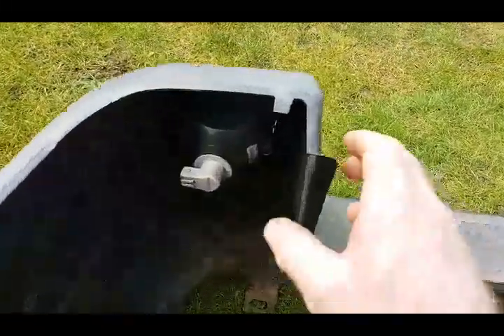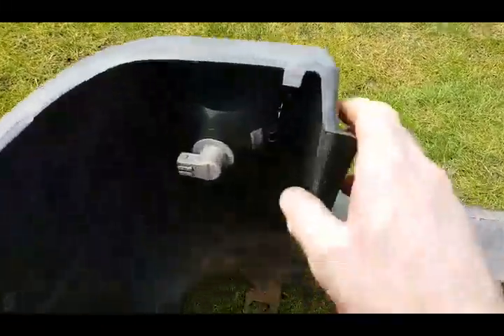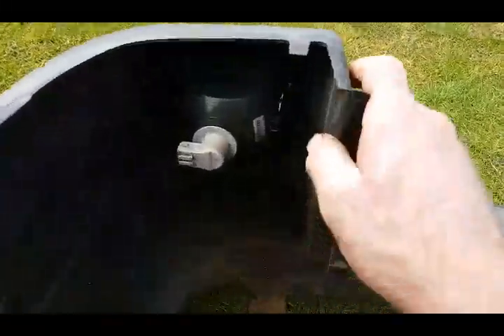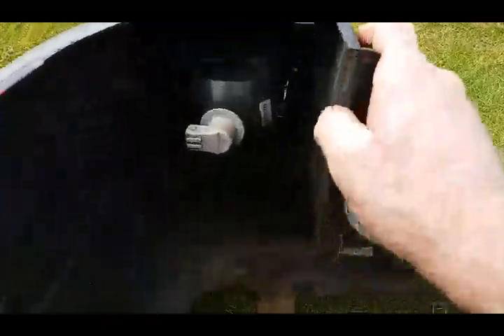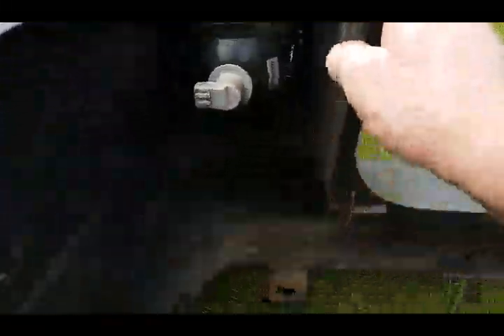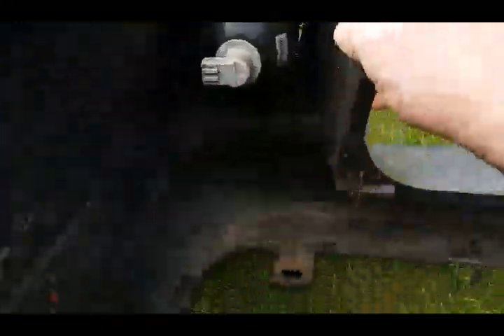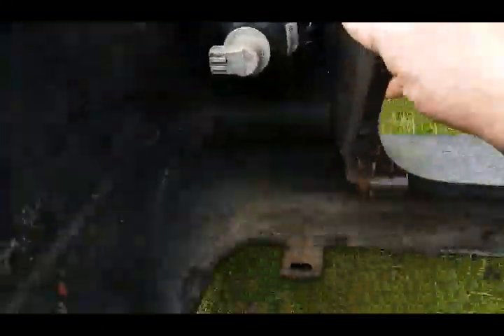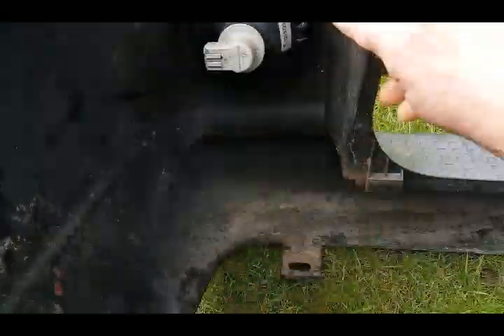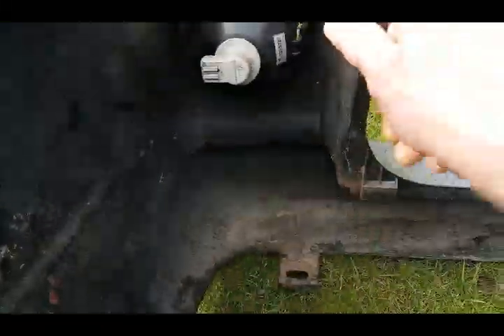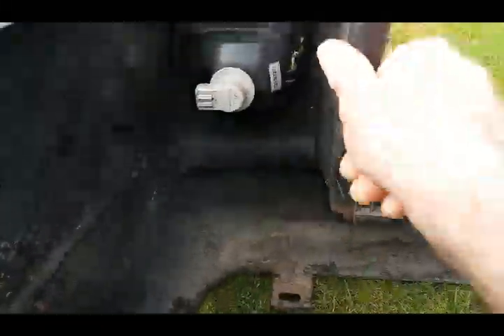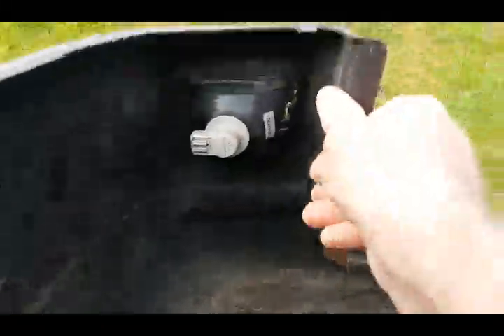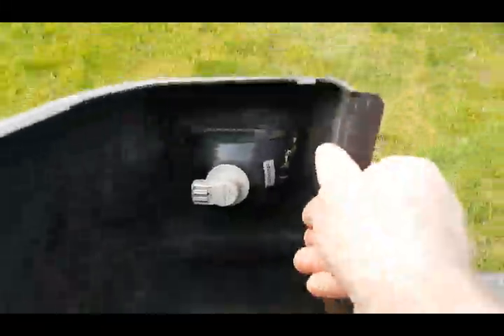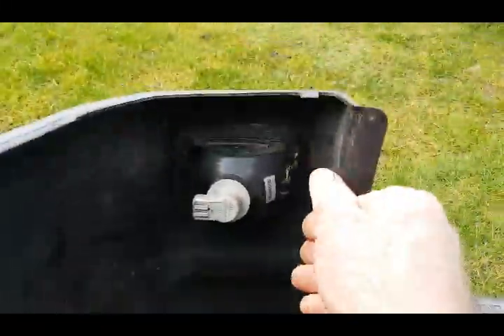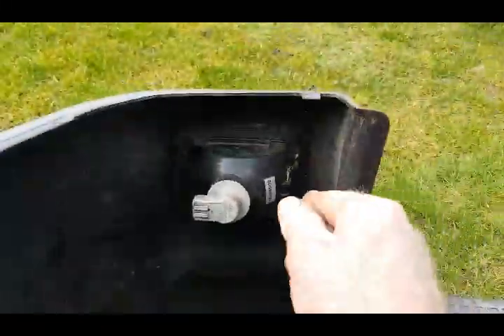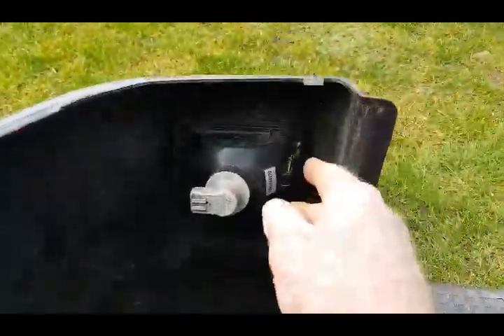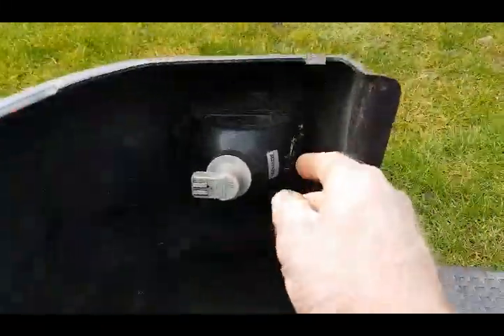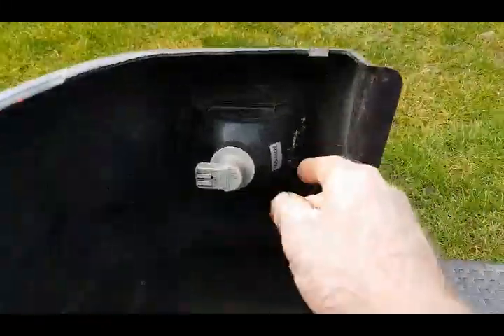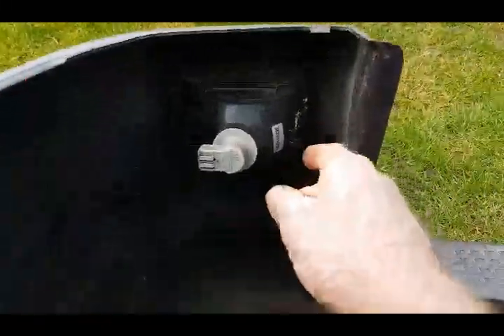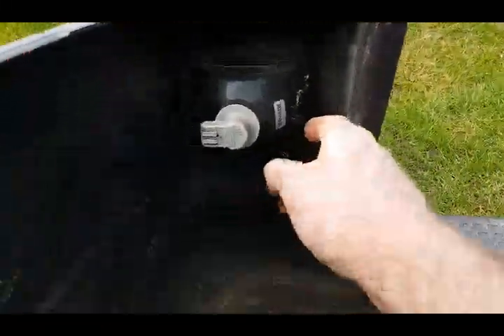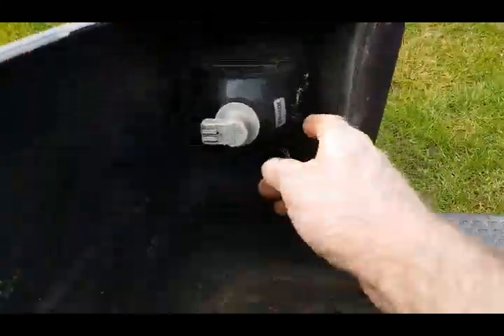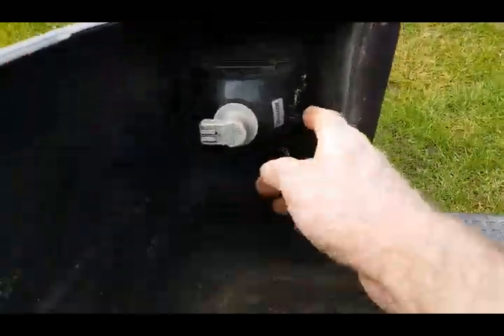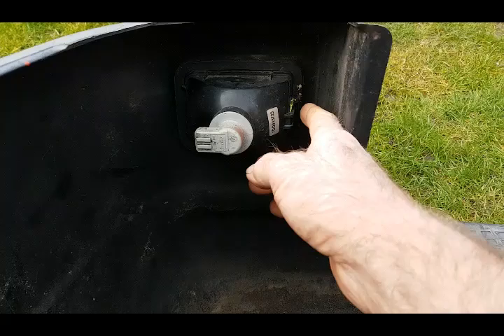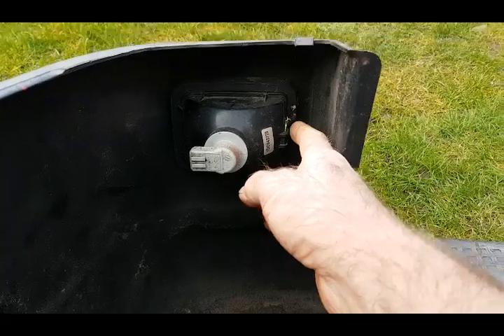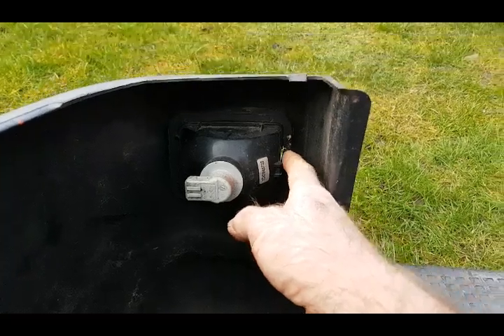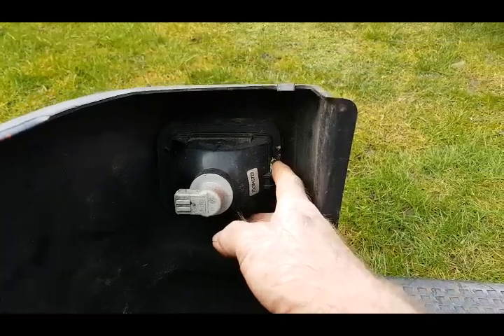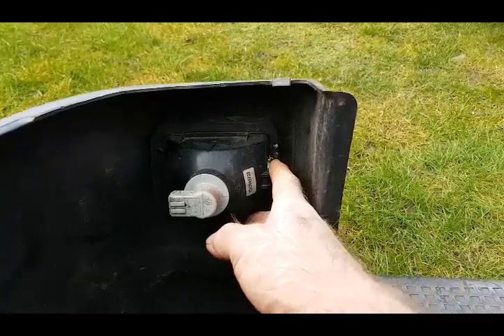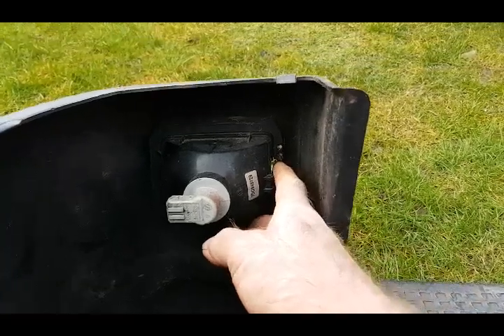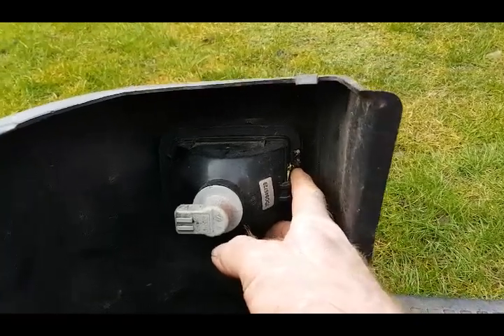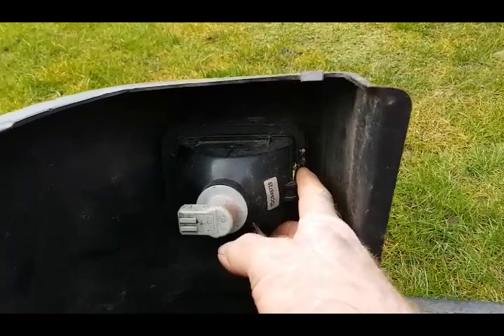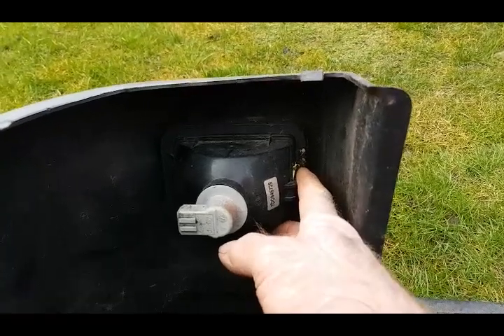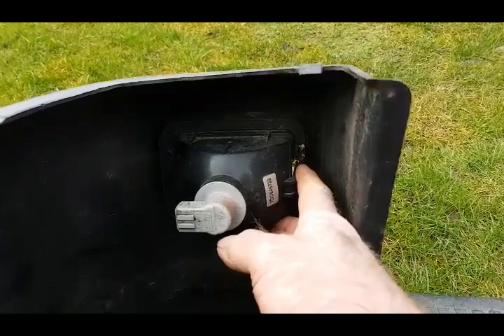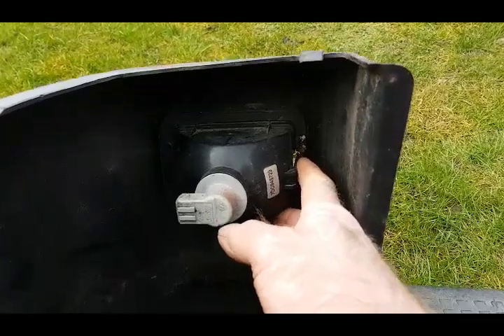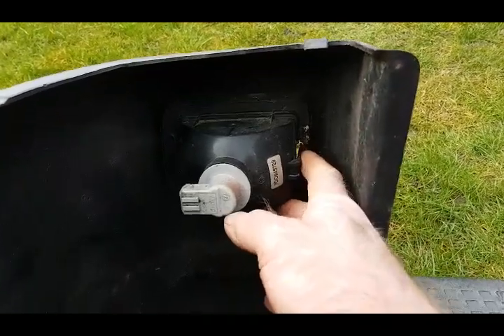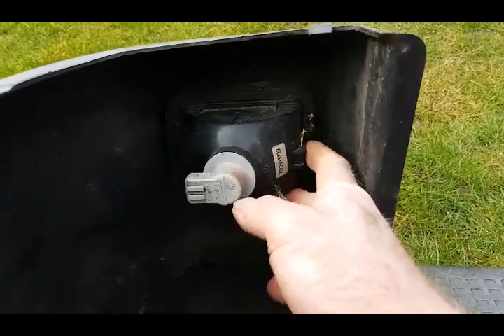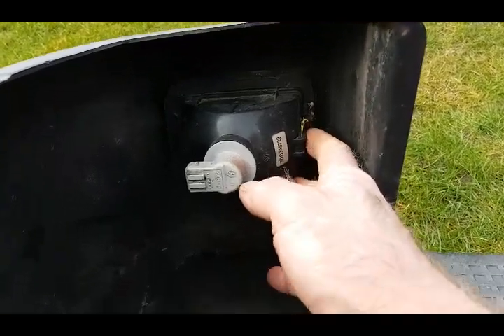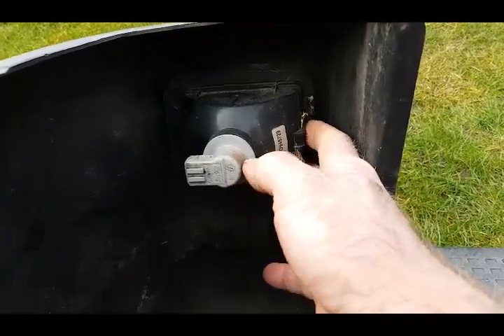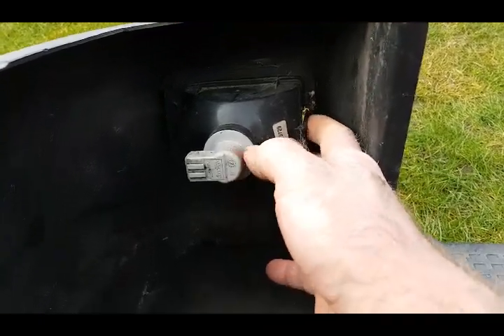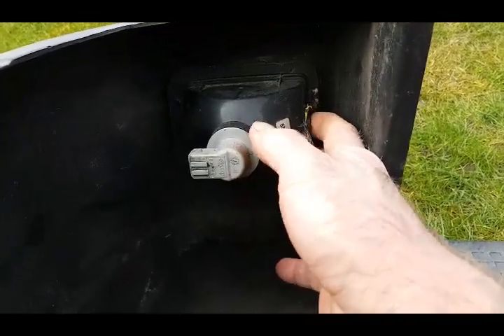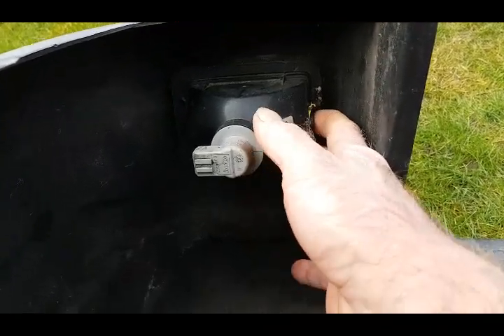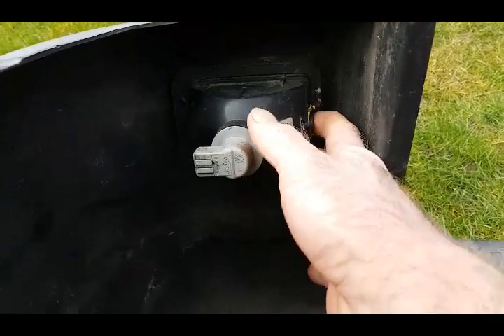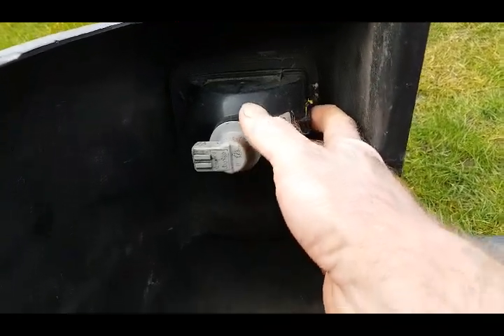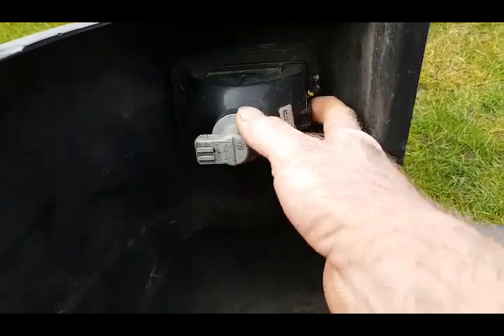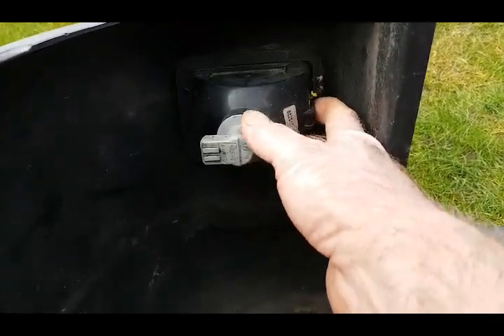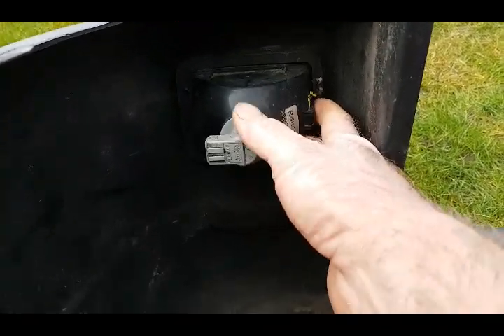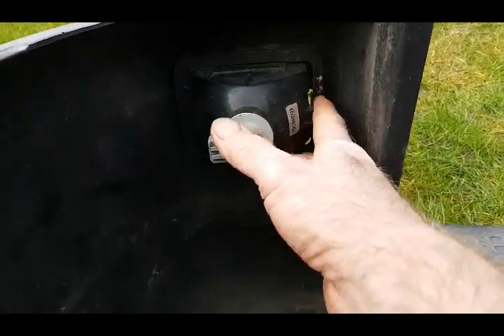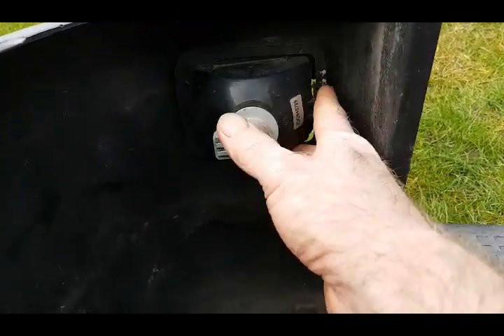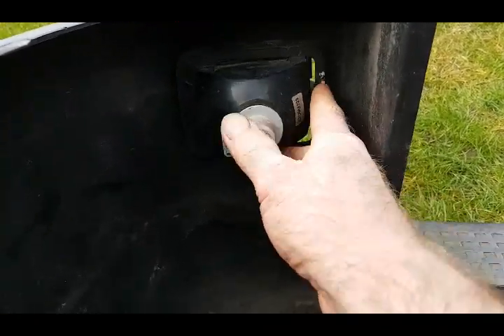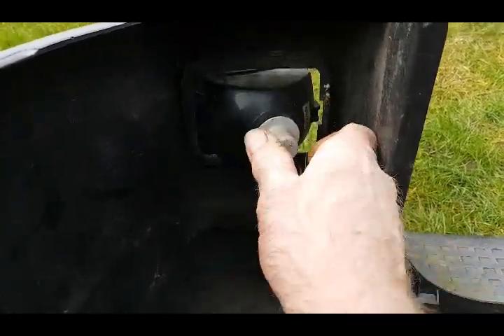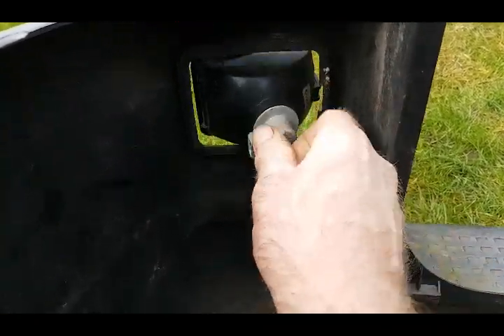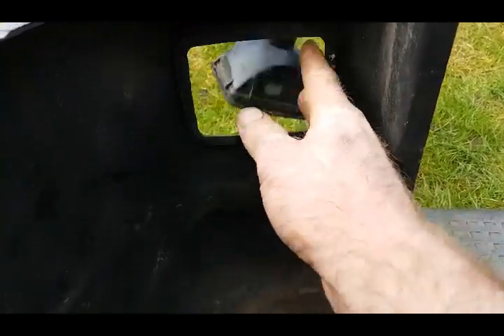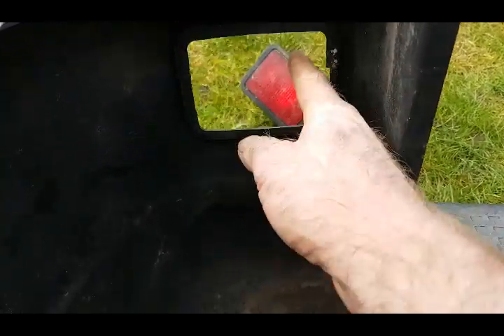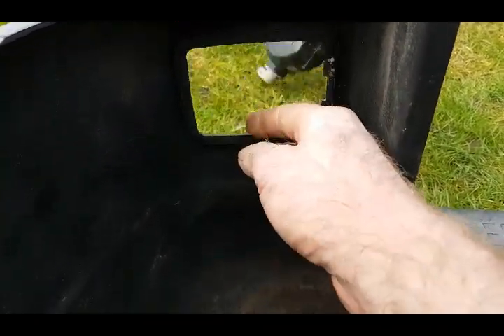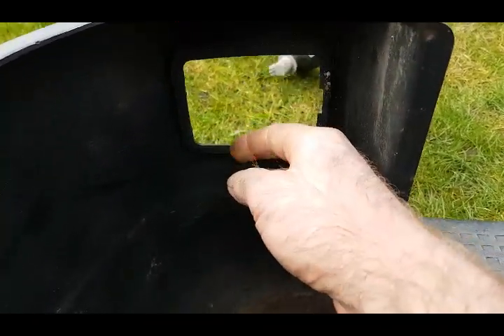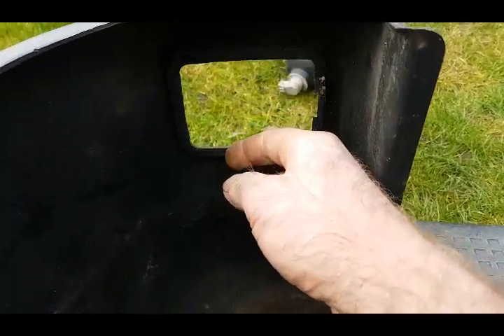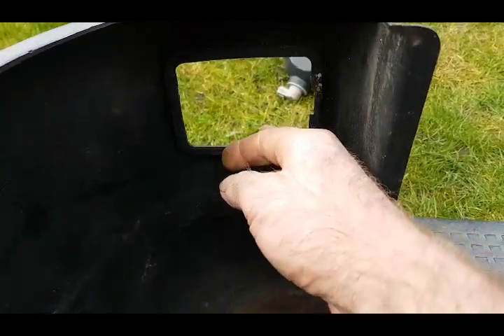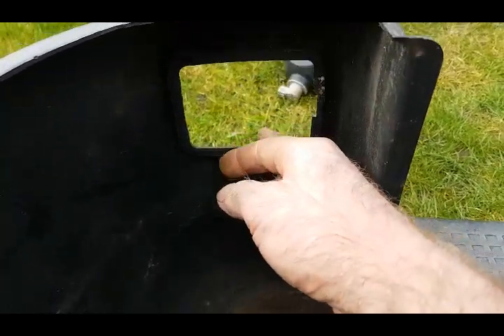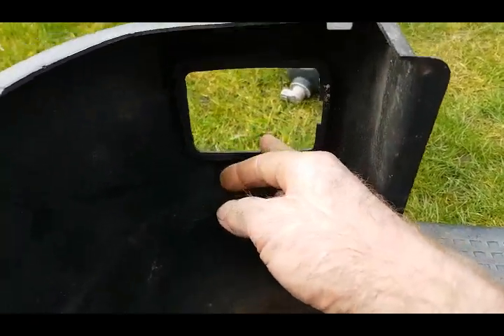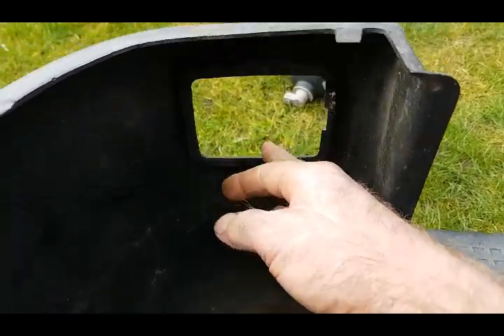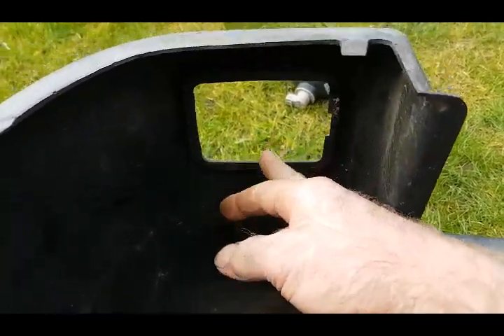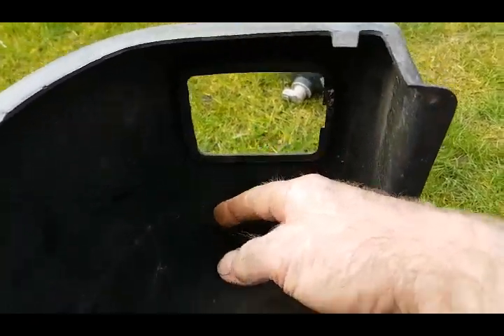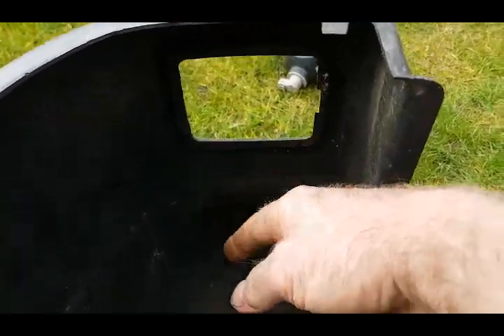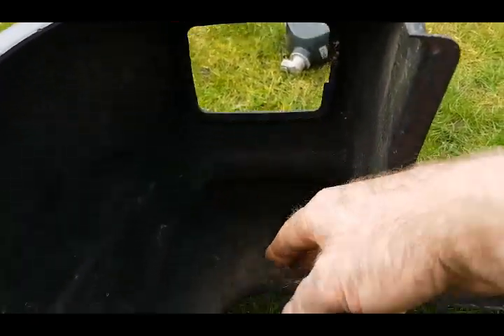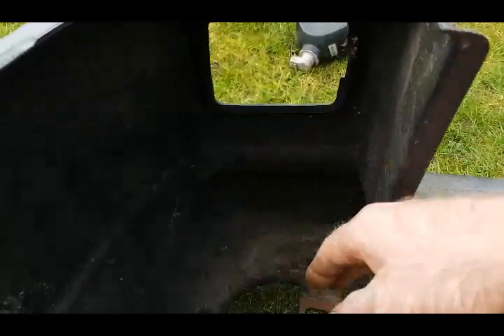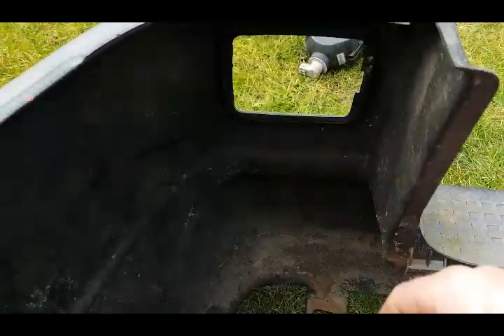First of all you need to get the fog lamps out. There's just a little clip to the side — they just pop out easy.